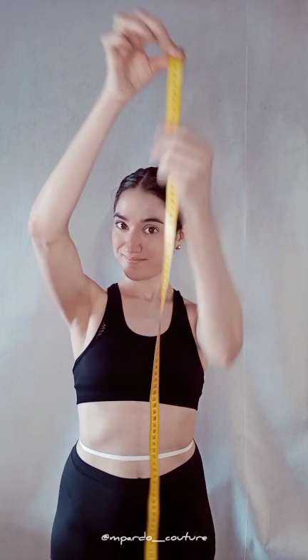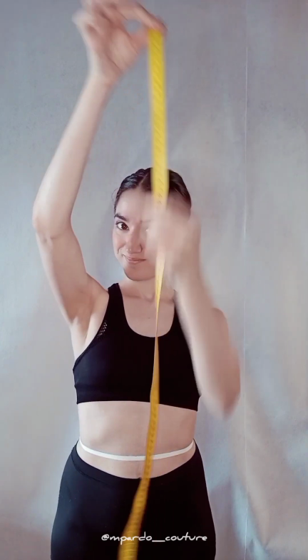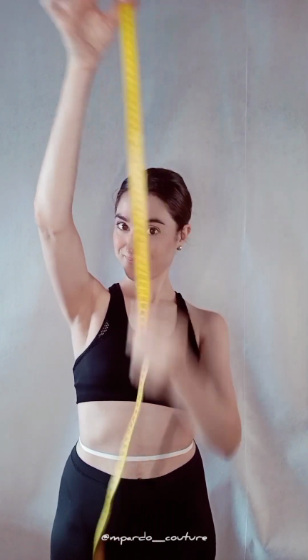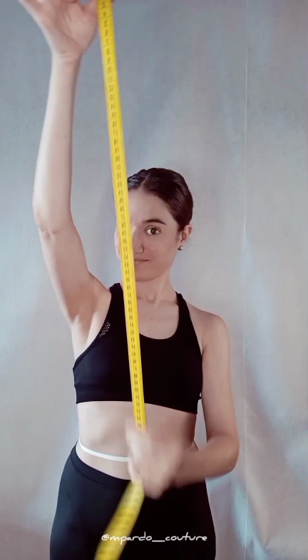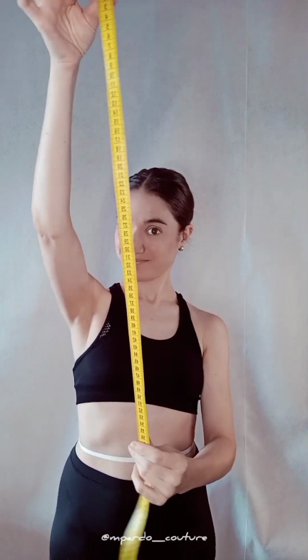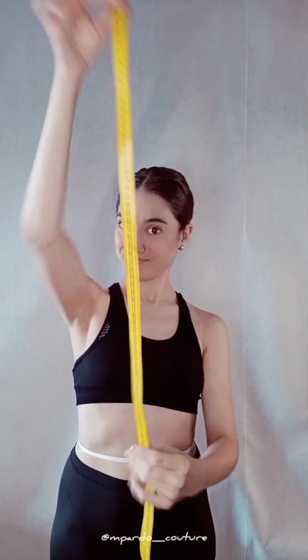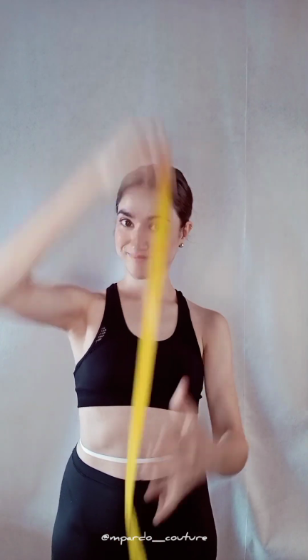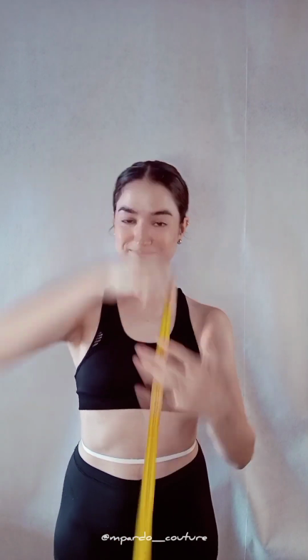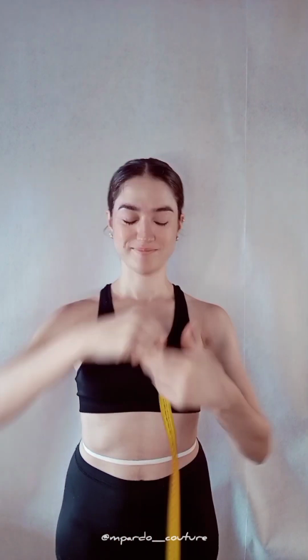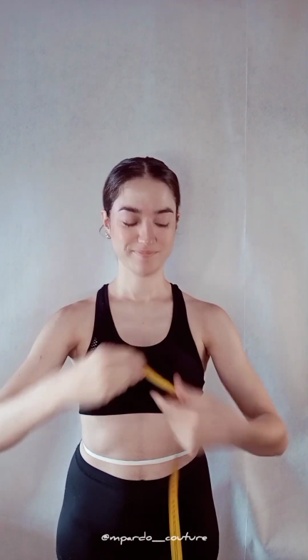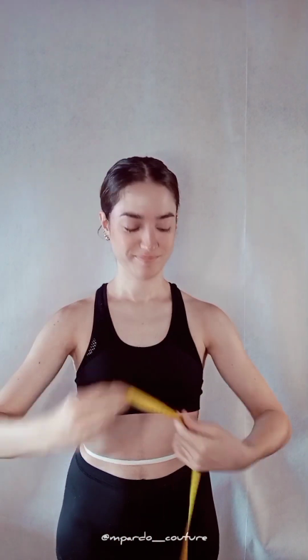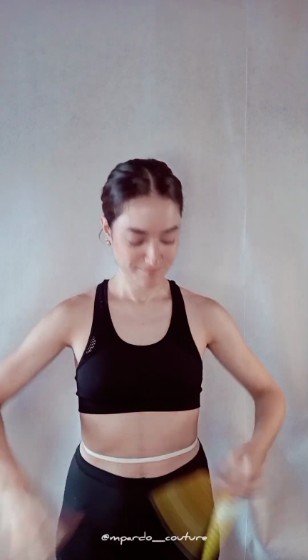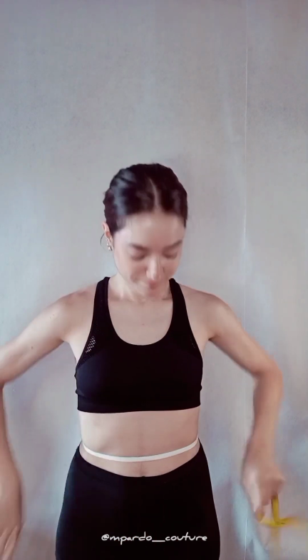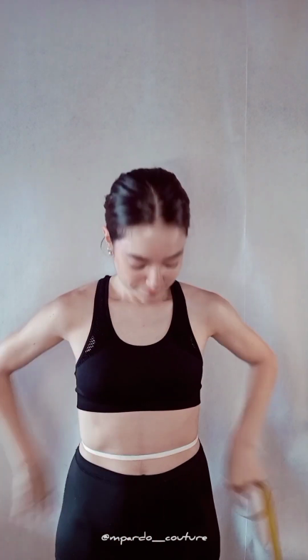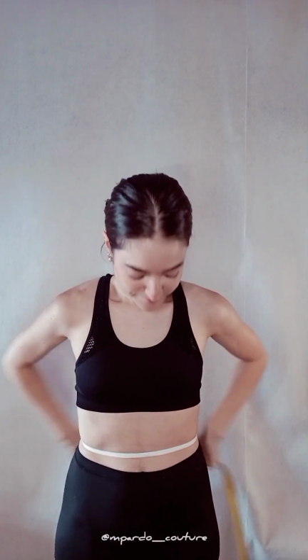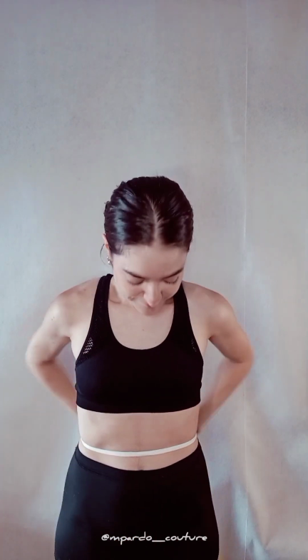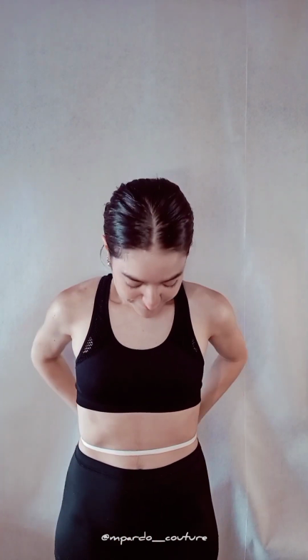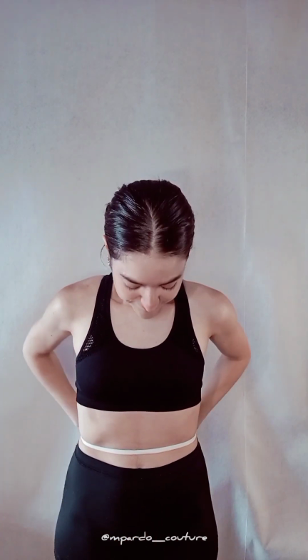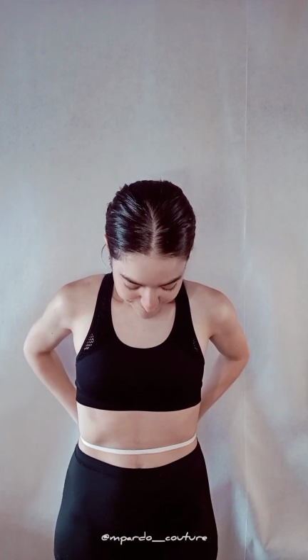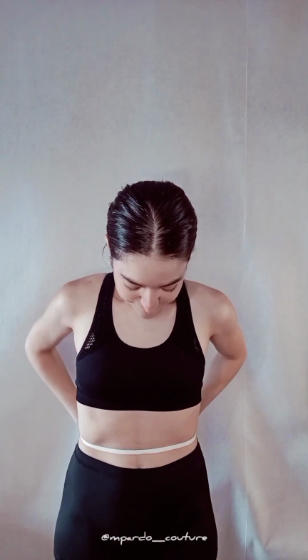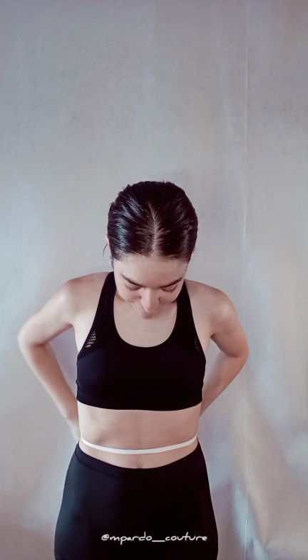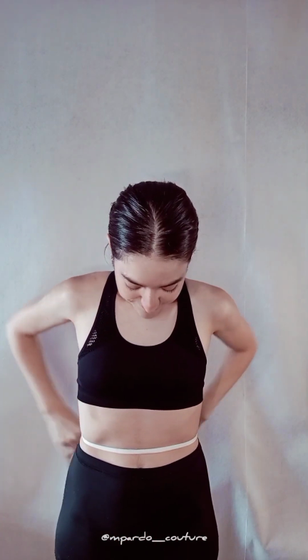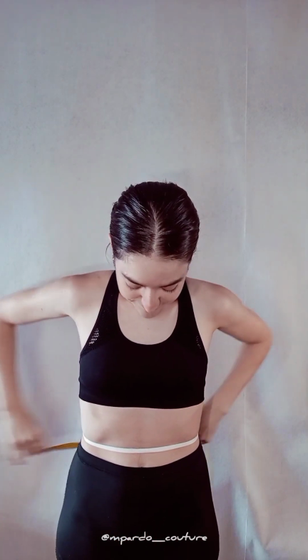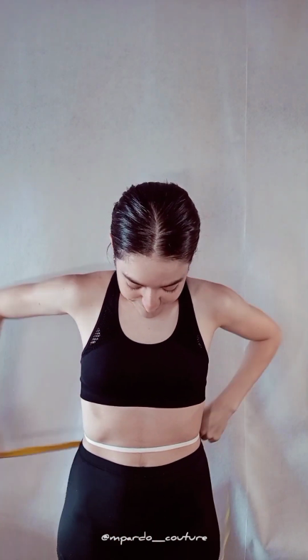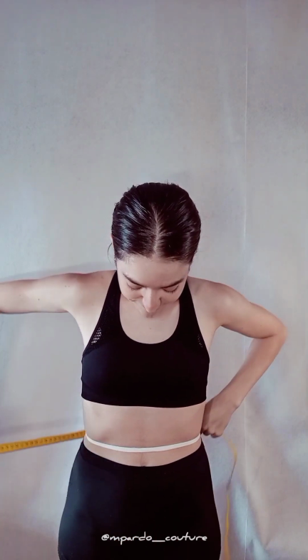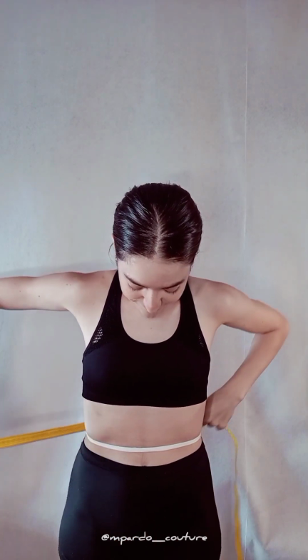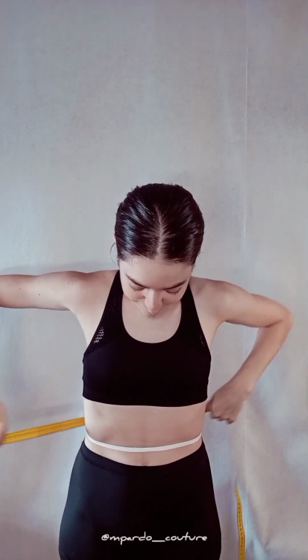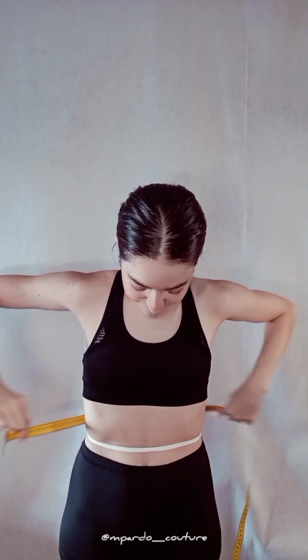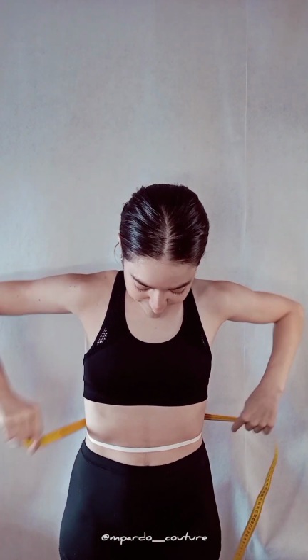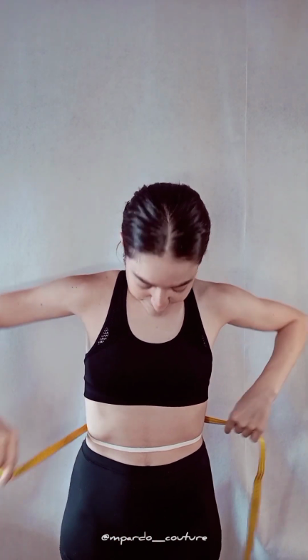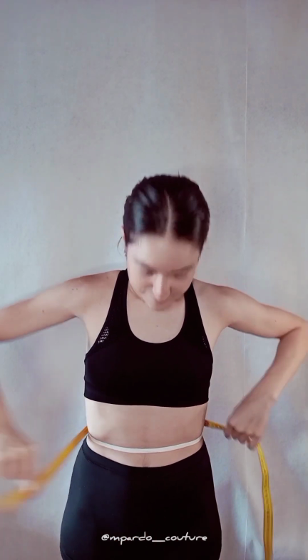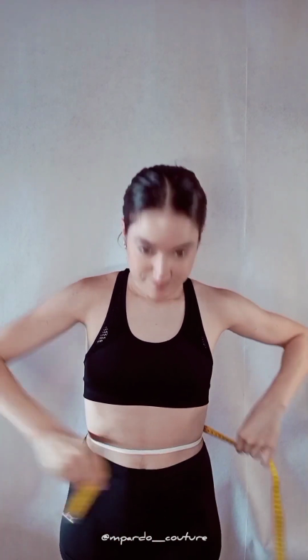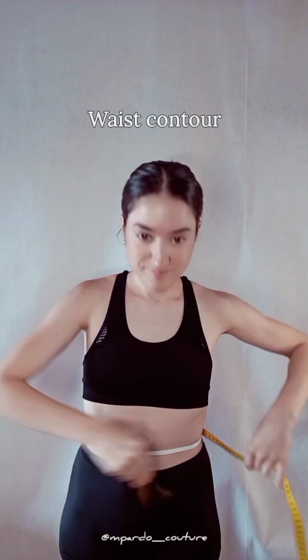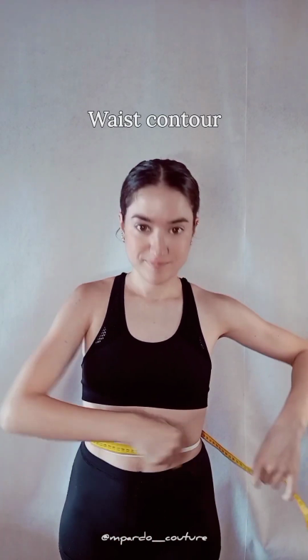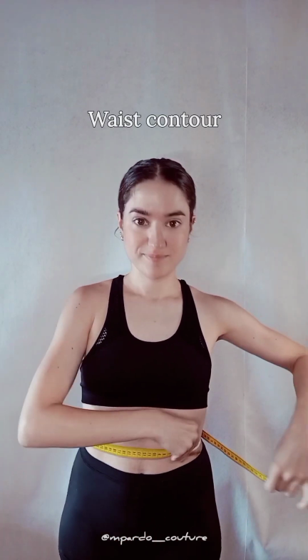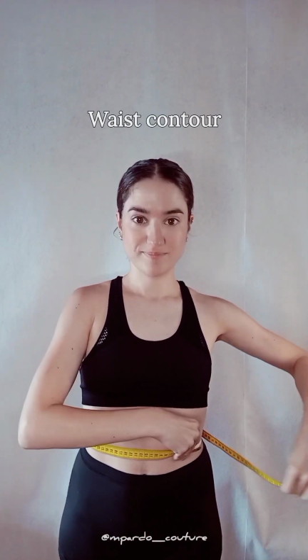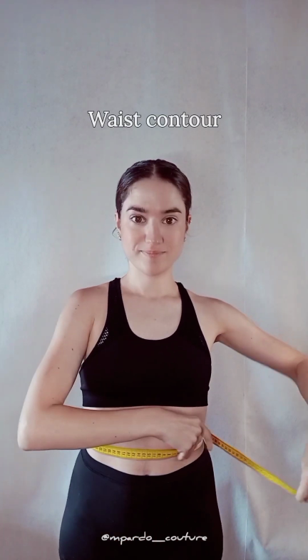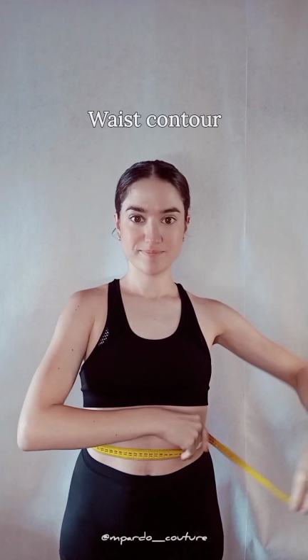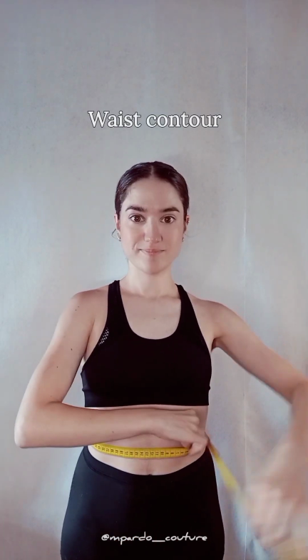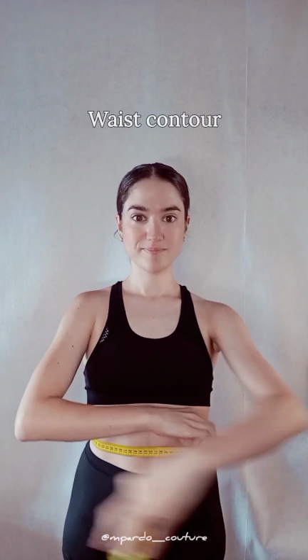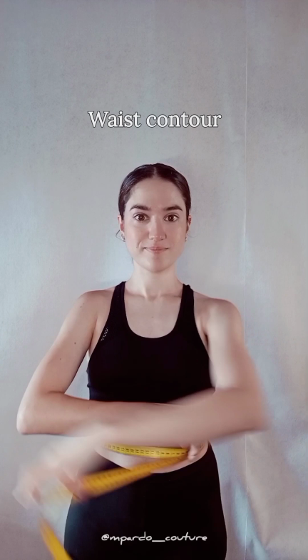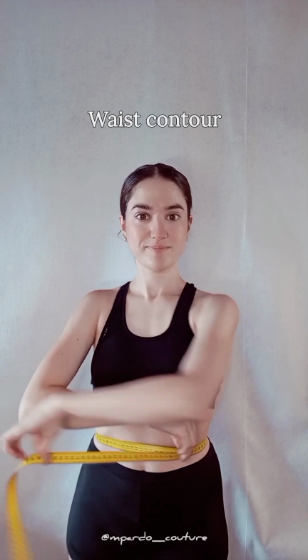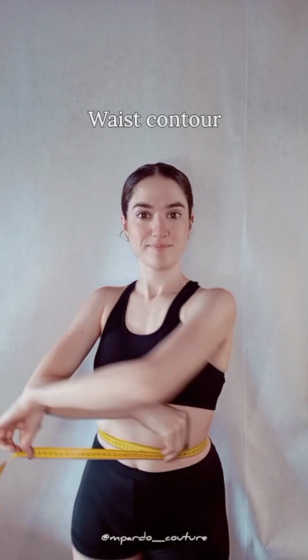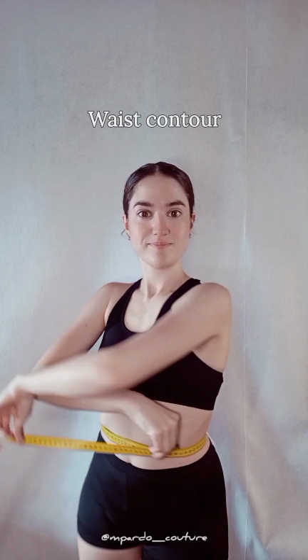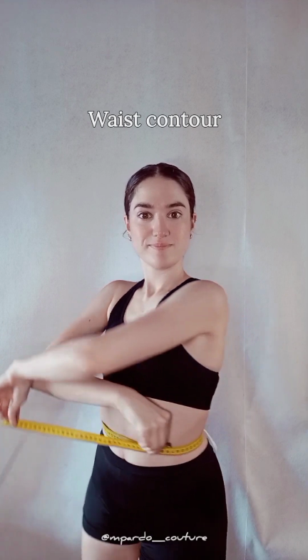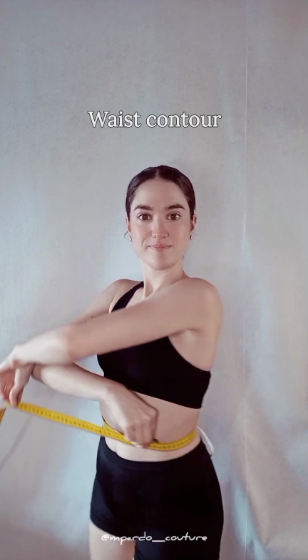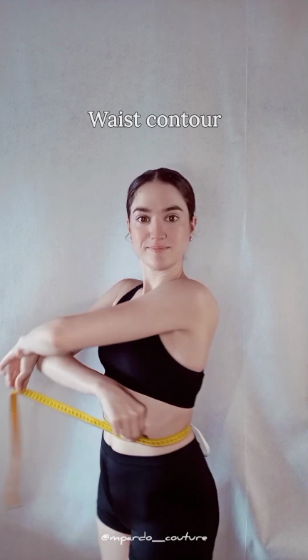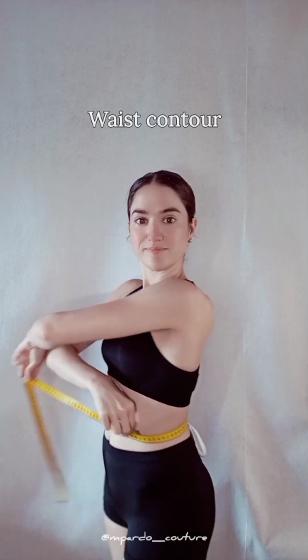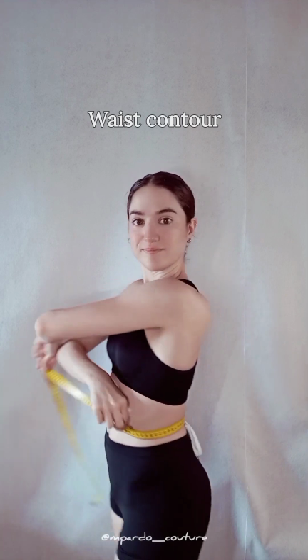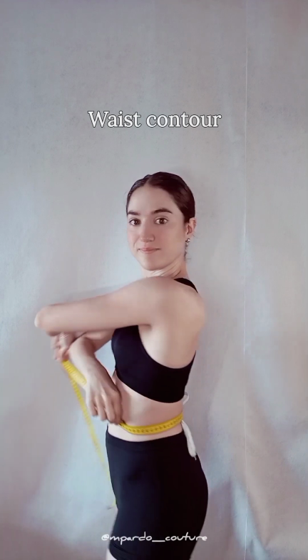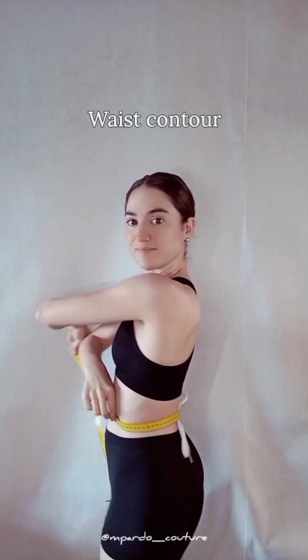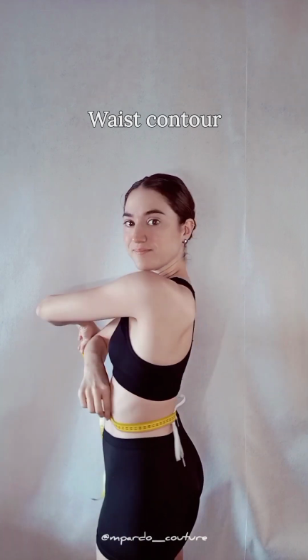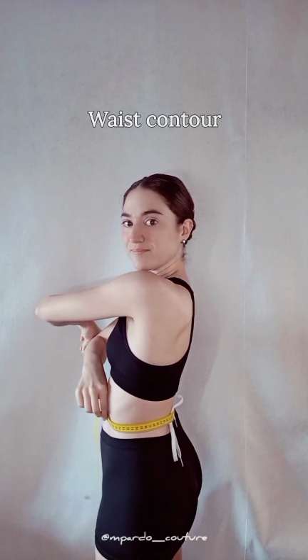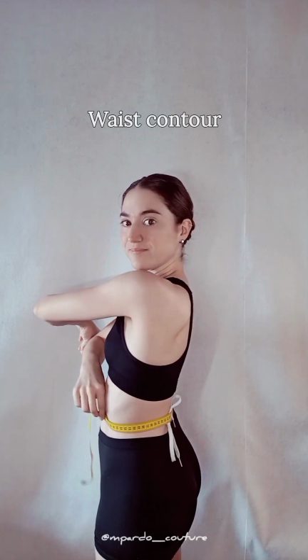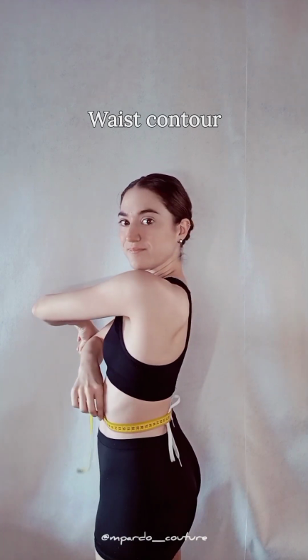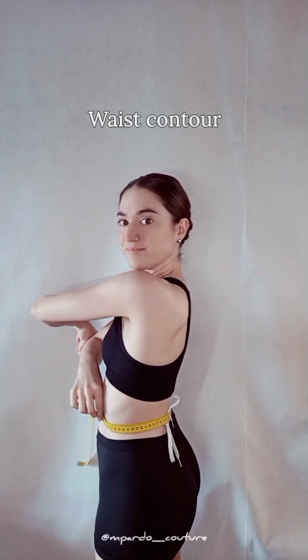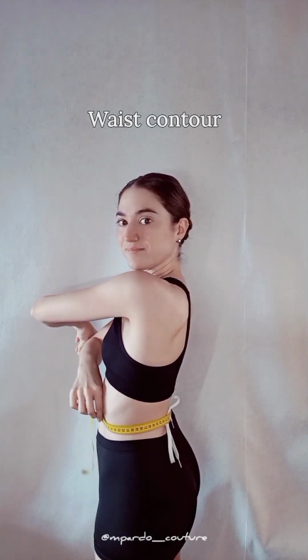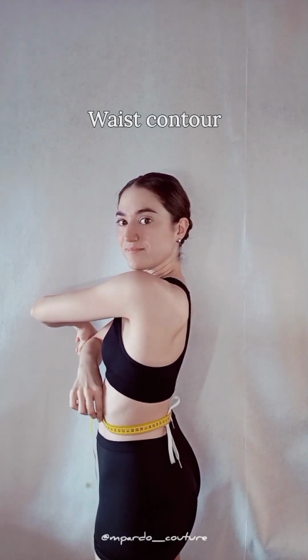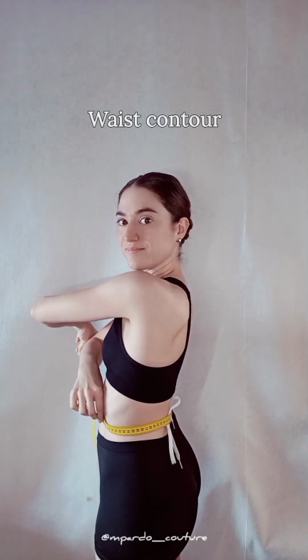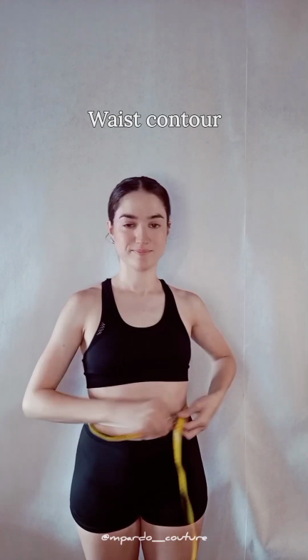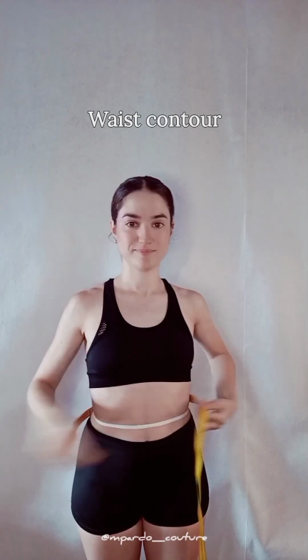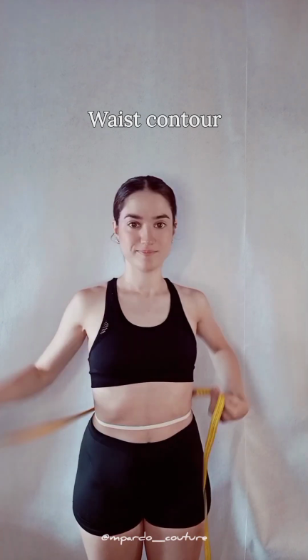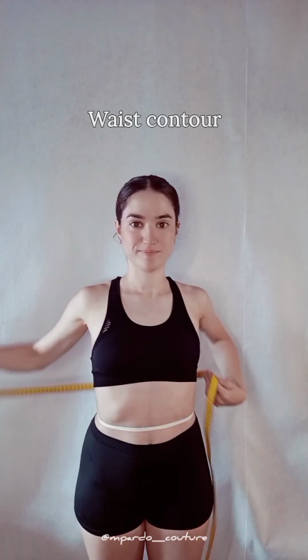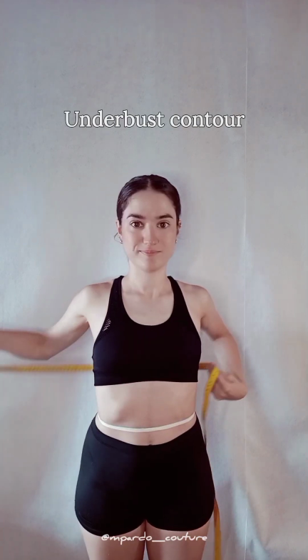Keep your posture straight and relaxed. Let's start off around your waist — take your contour right on top of your reference cord.